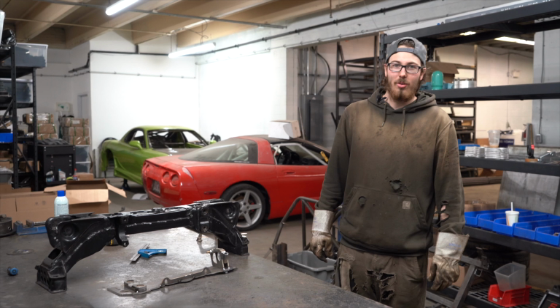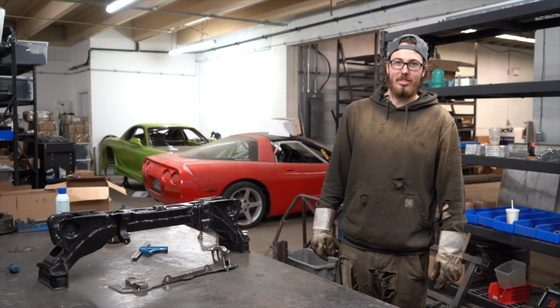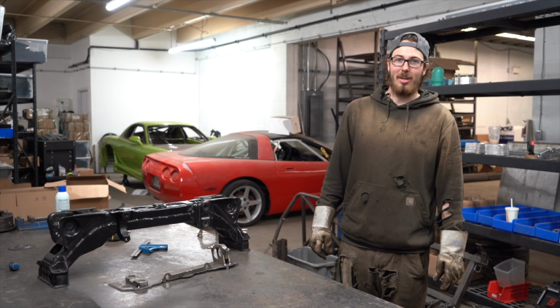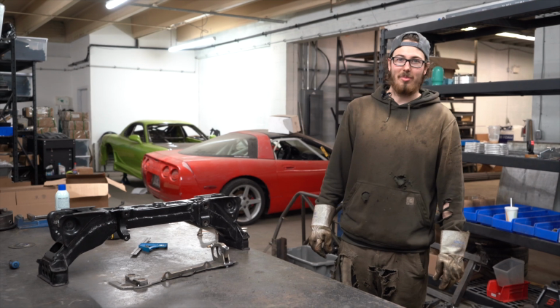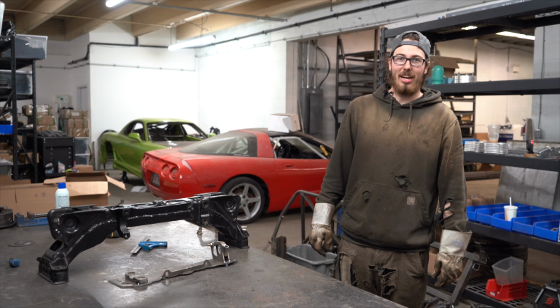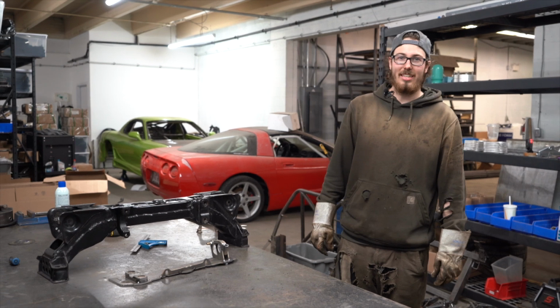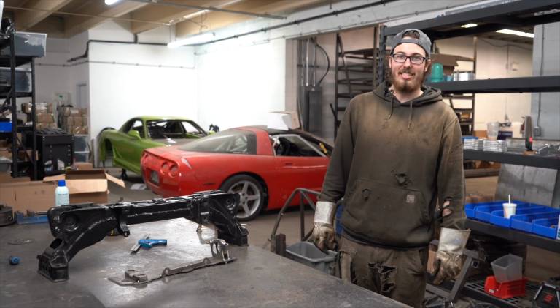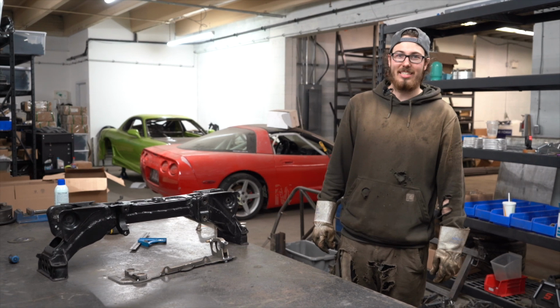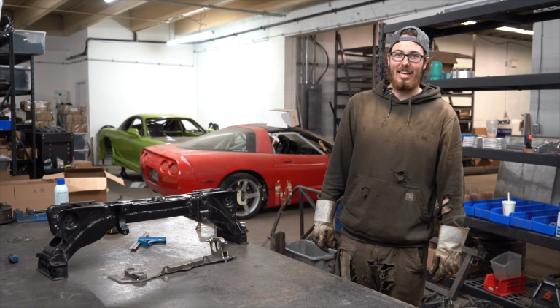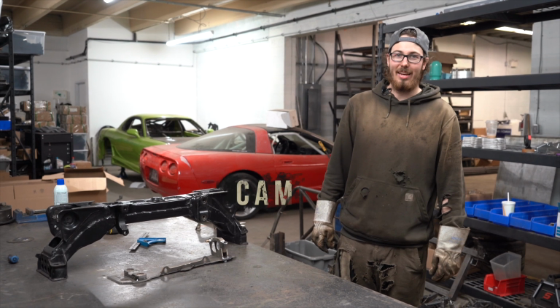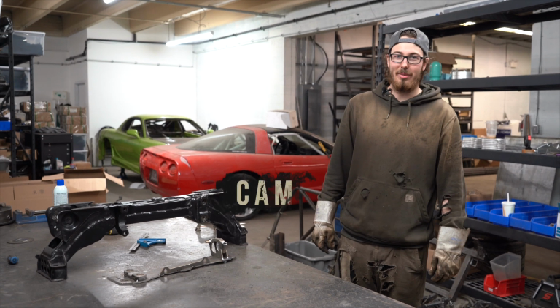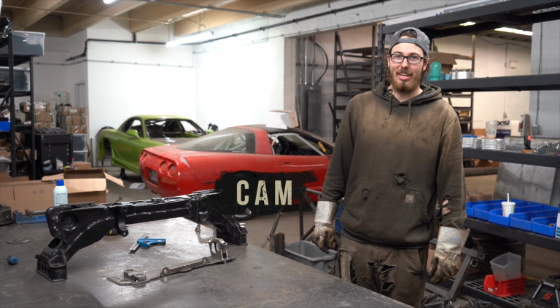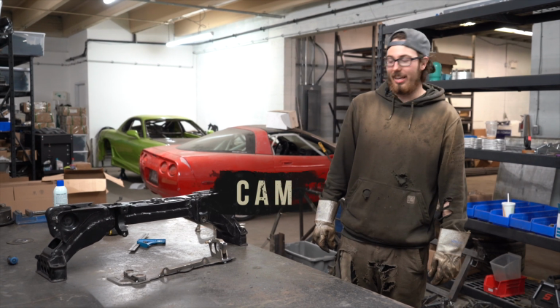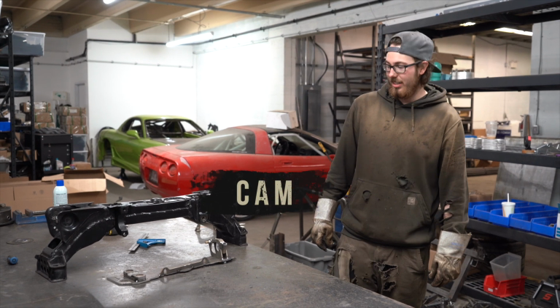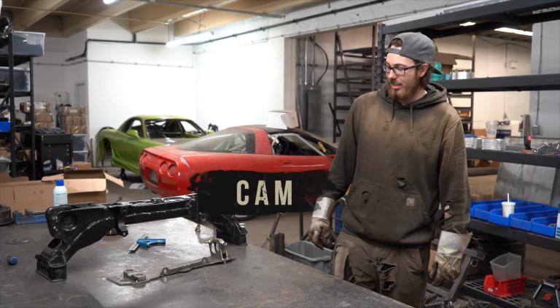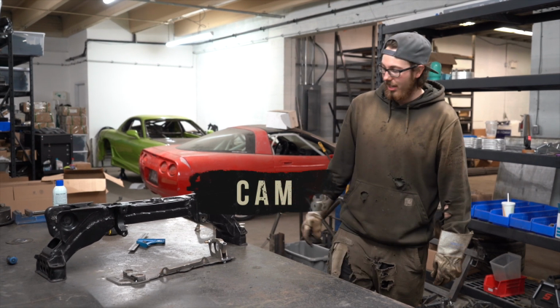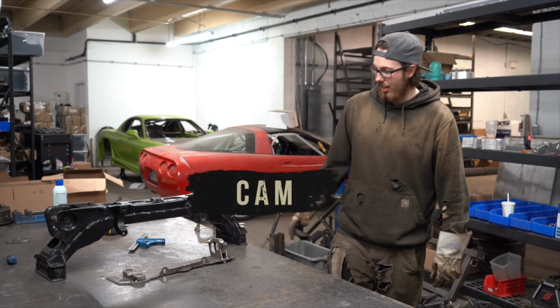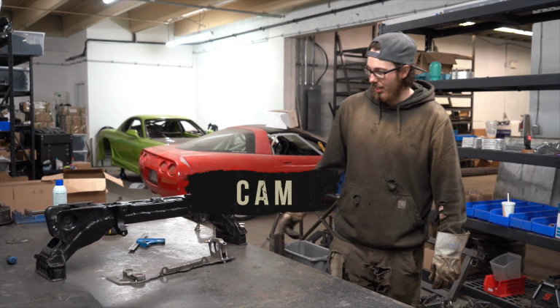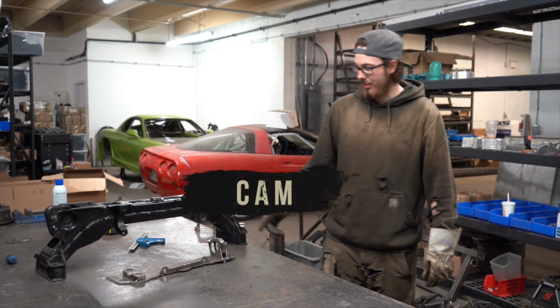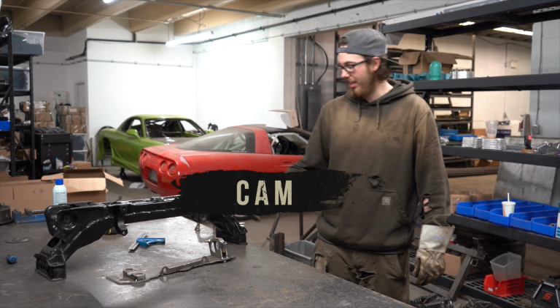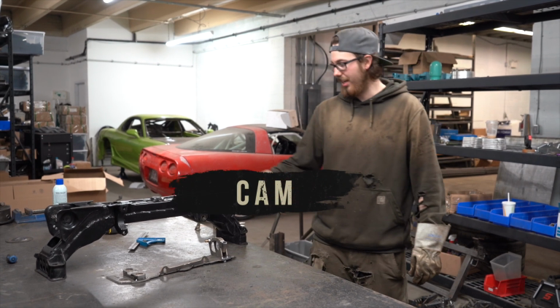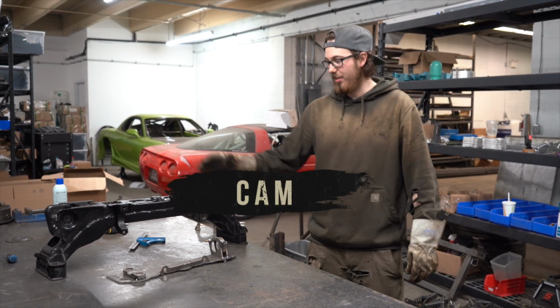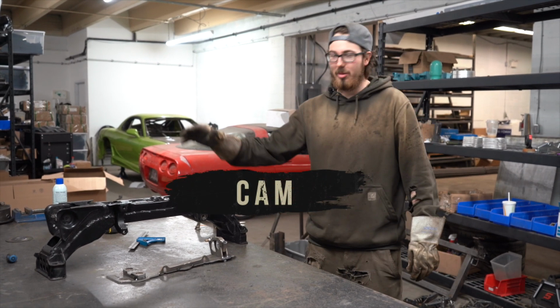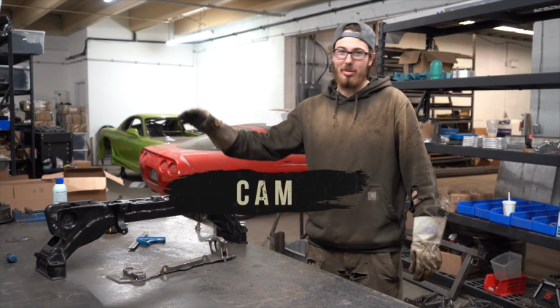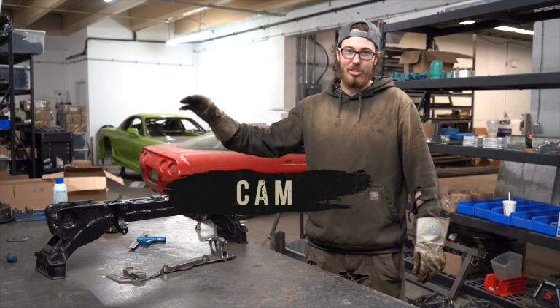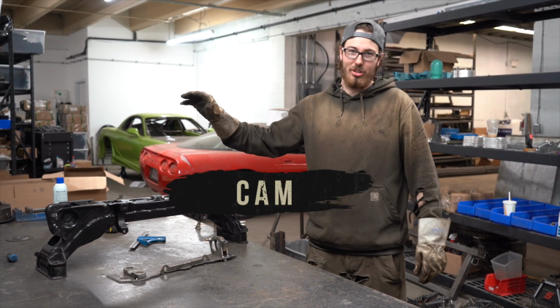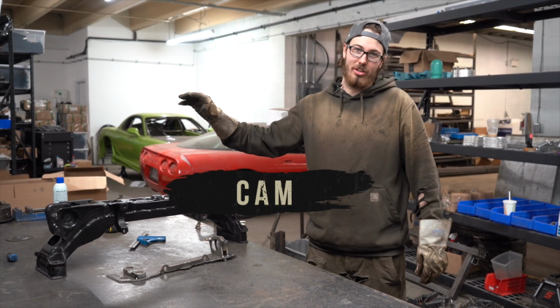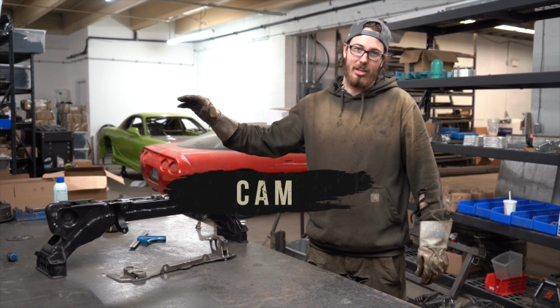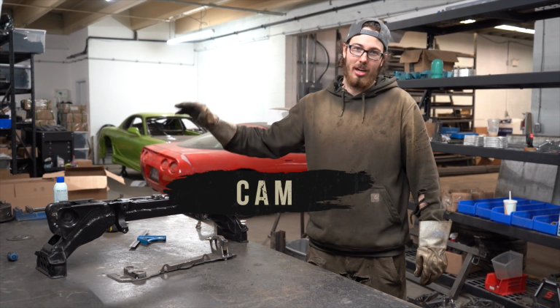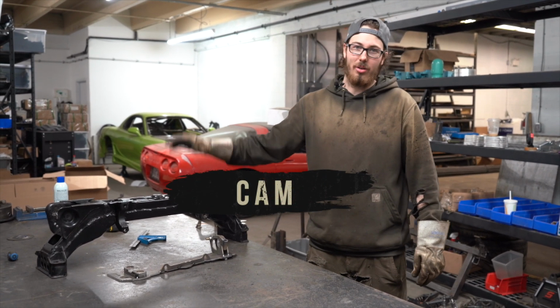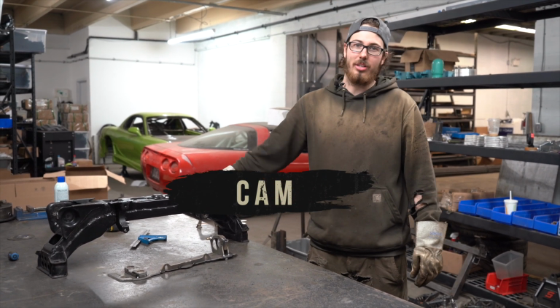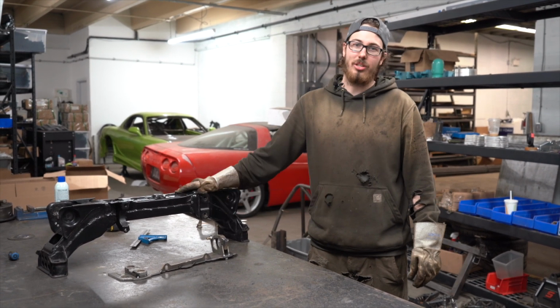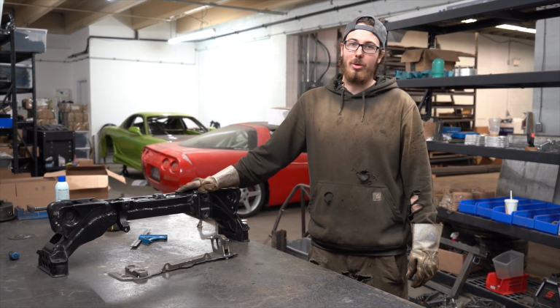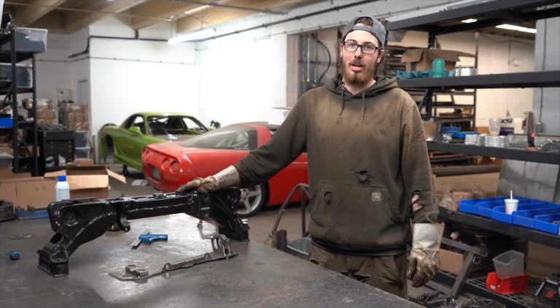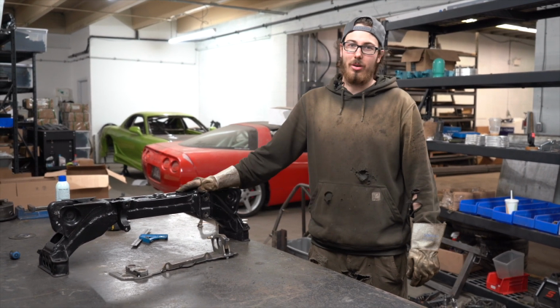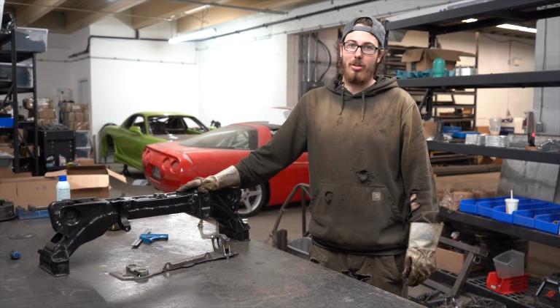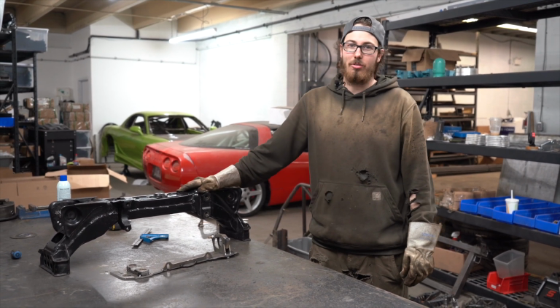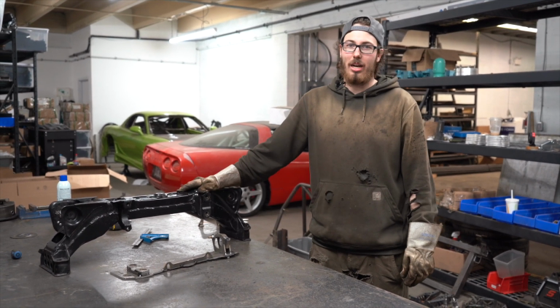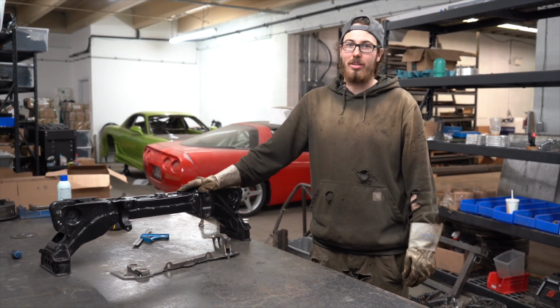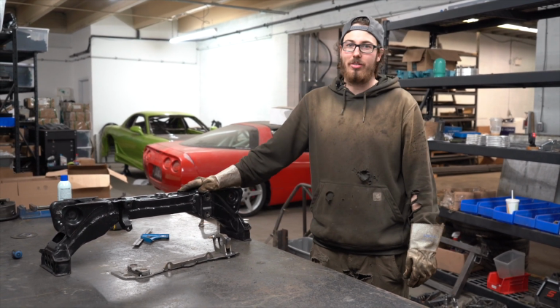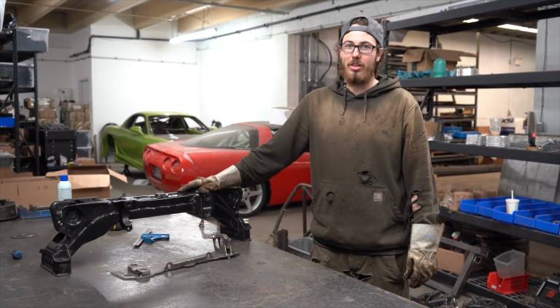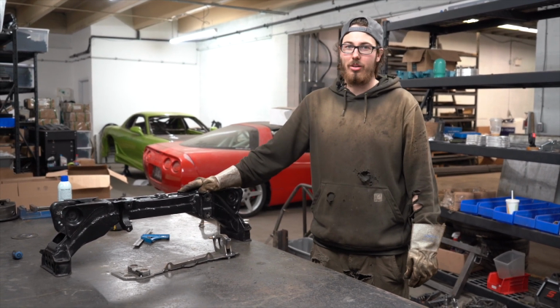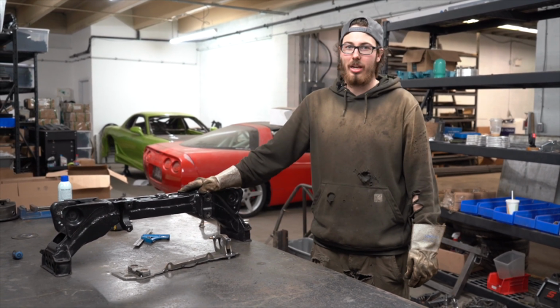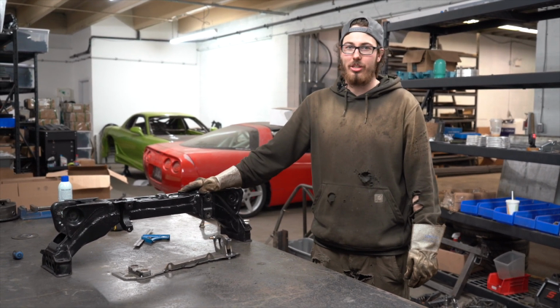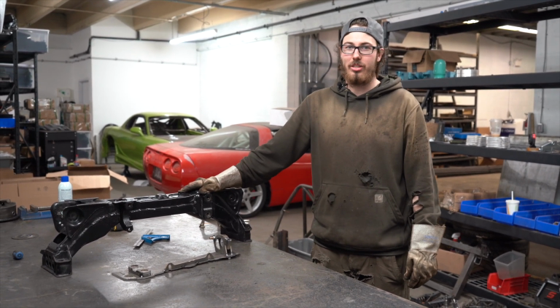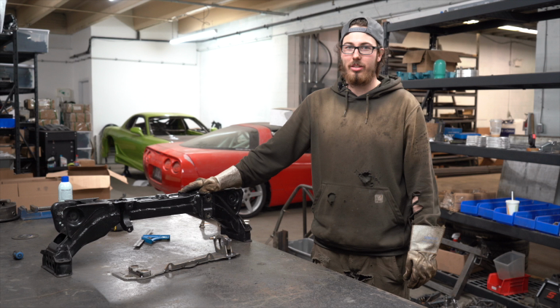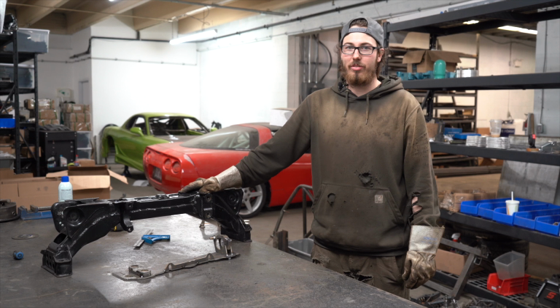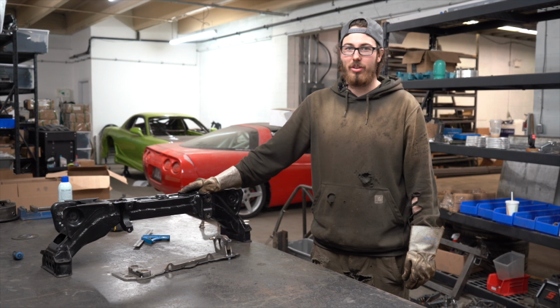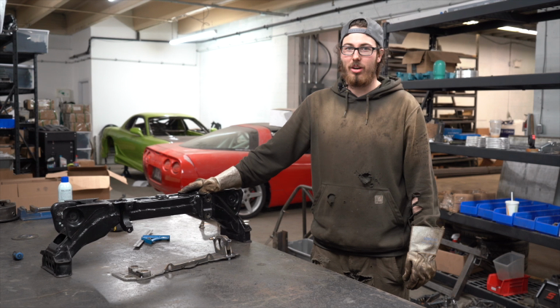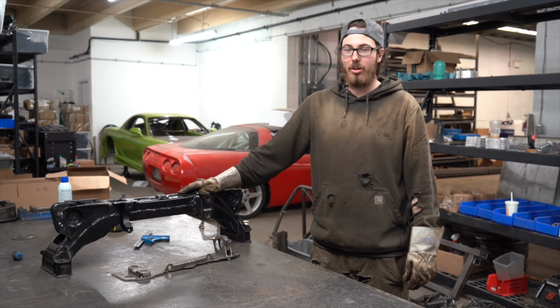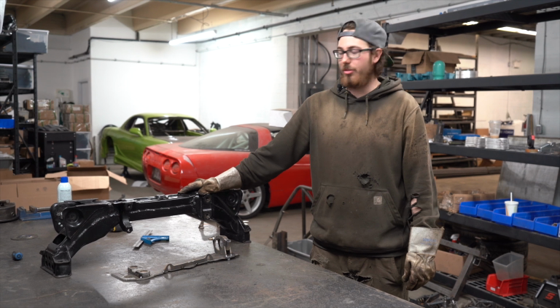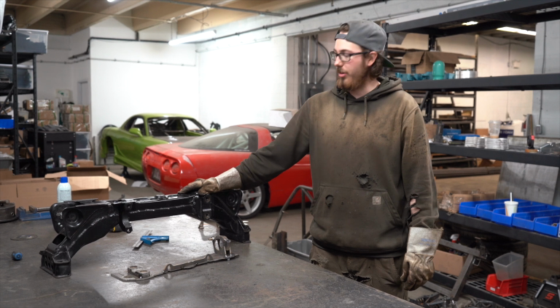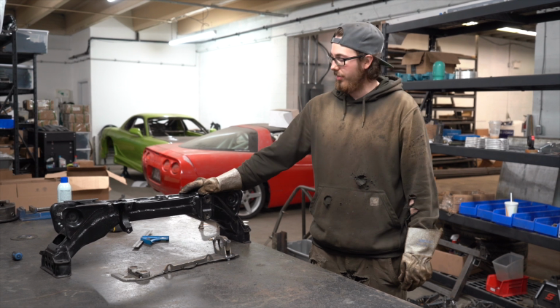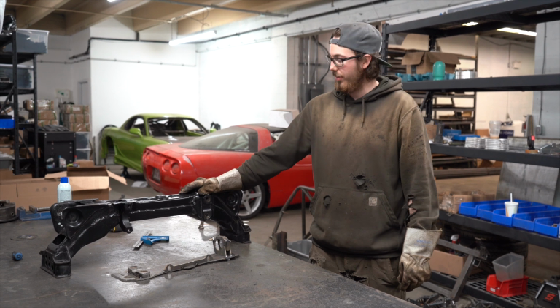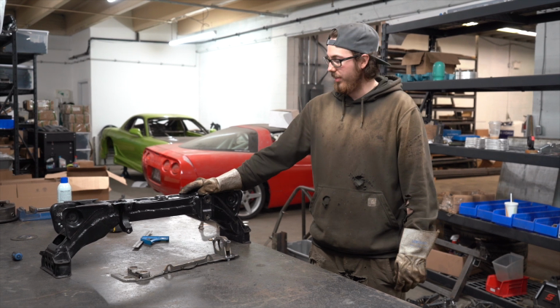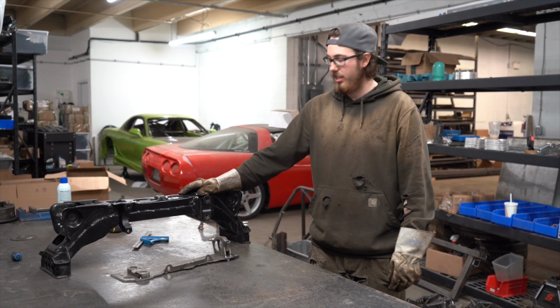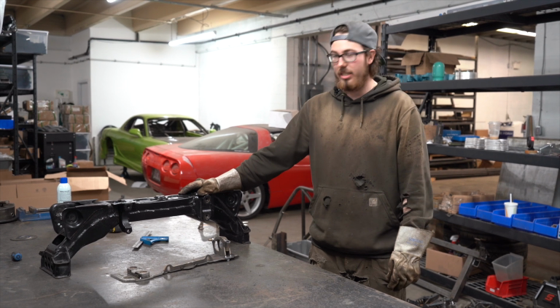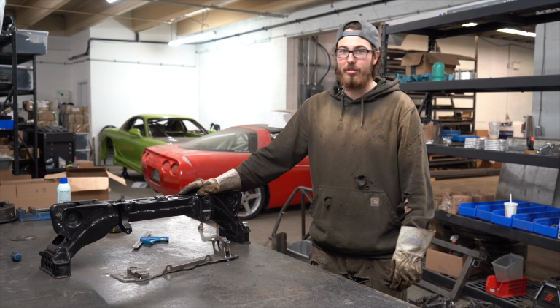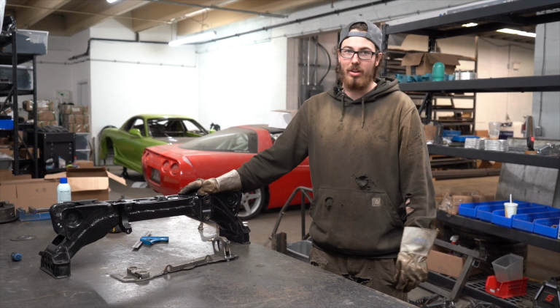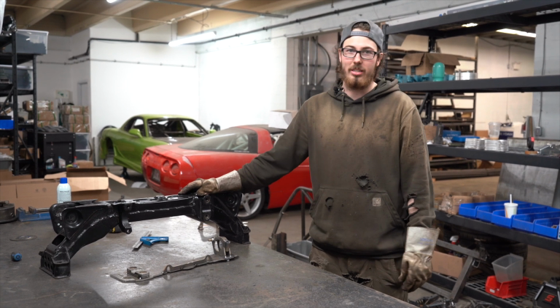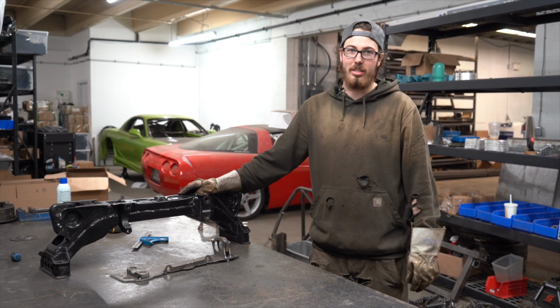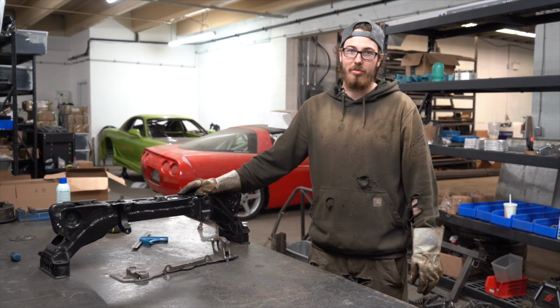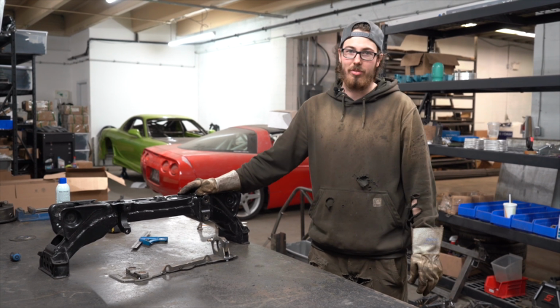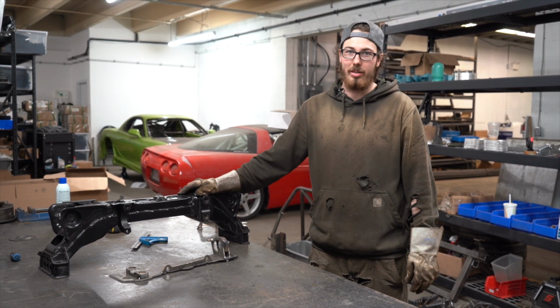What's up guys, it's Cam again. Today I'm going to be showing you how we do our rack relocation for our 350Z front subframe.